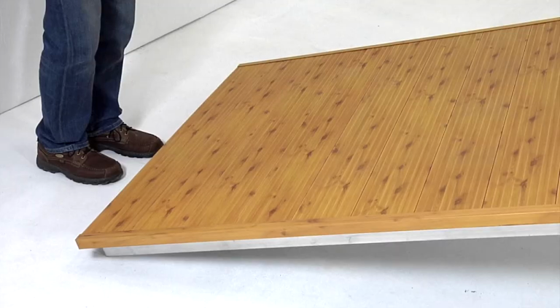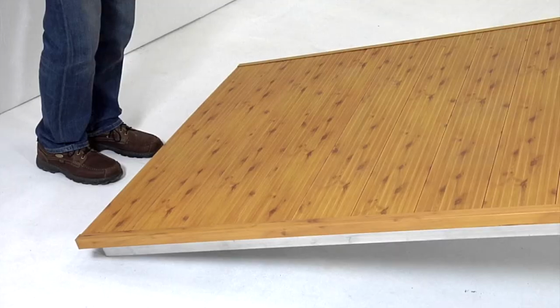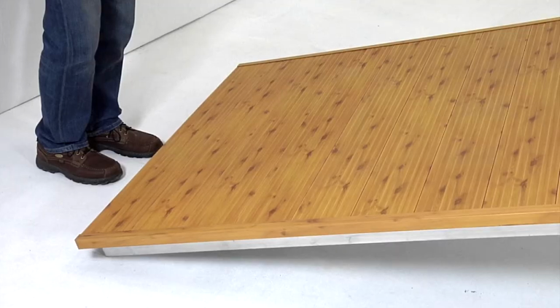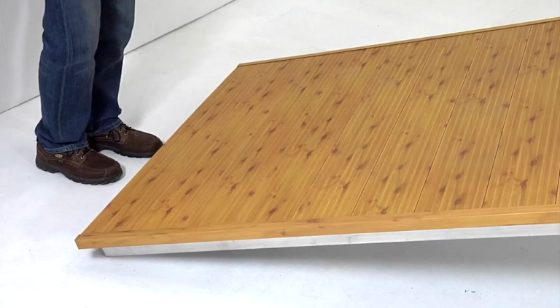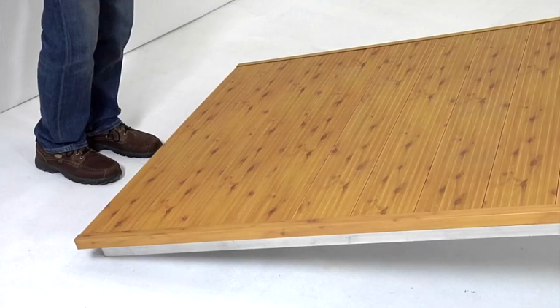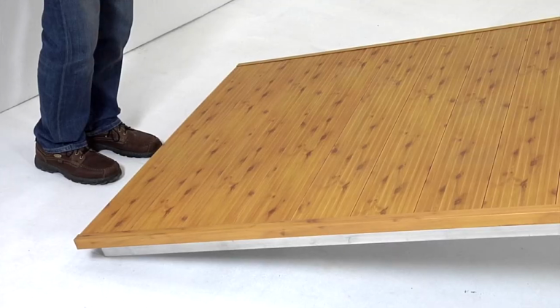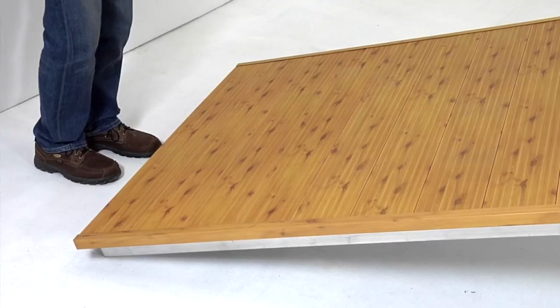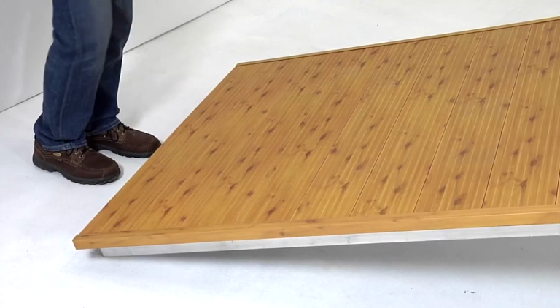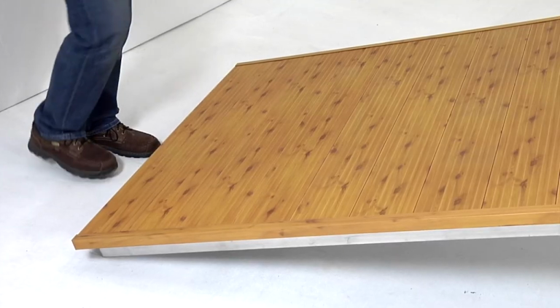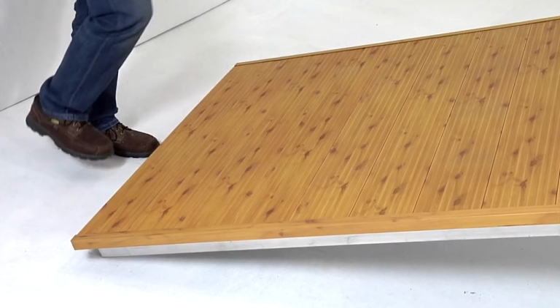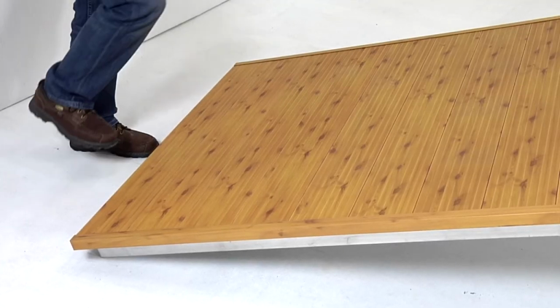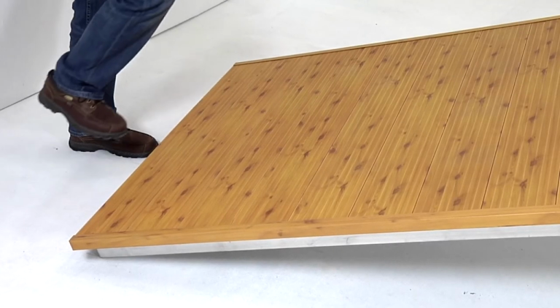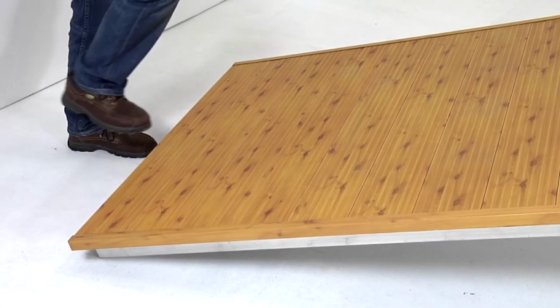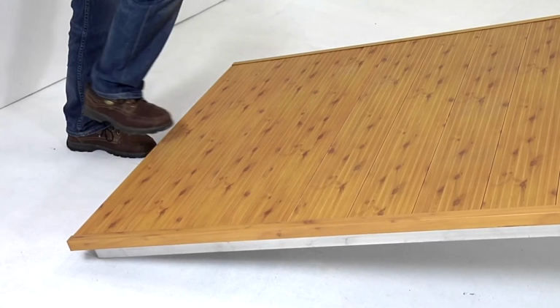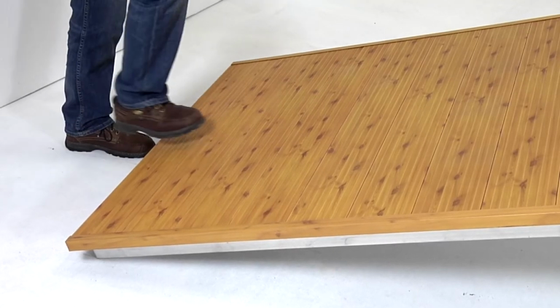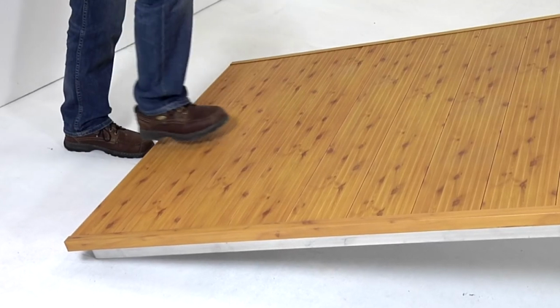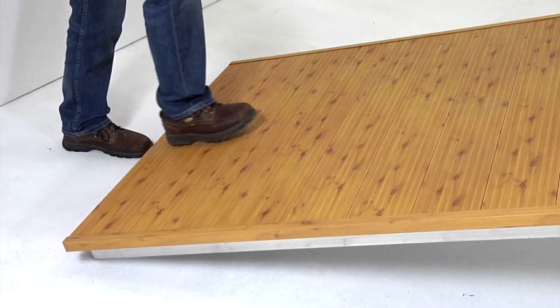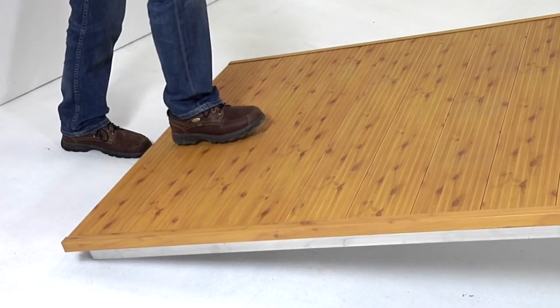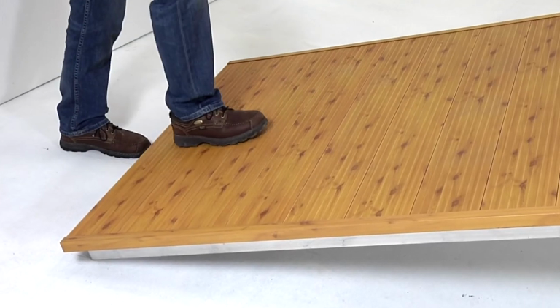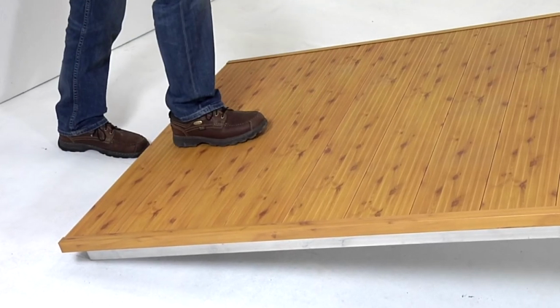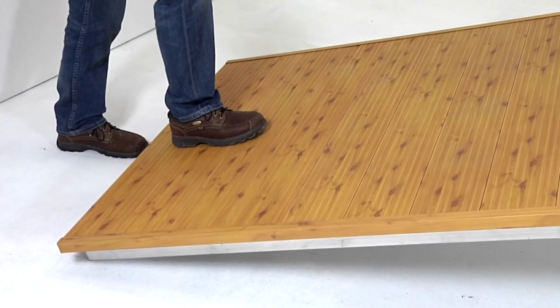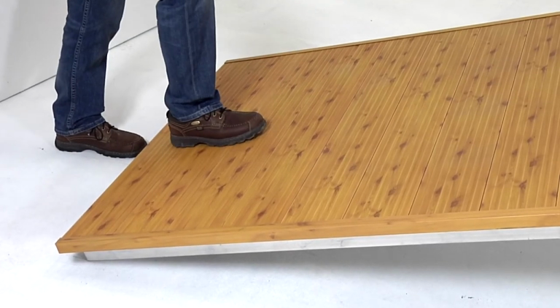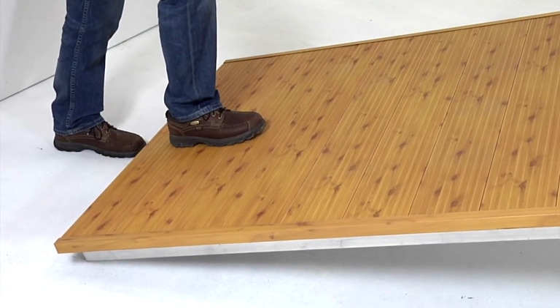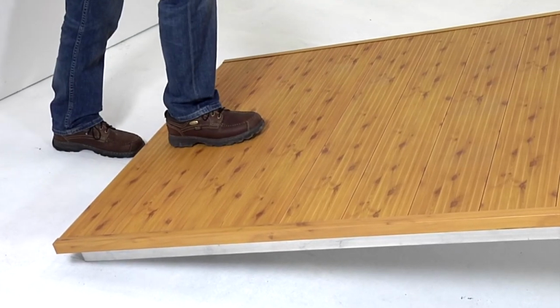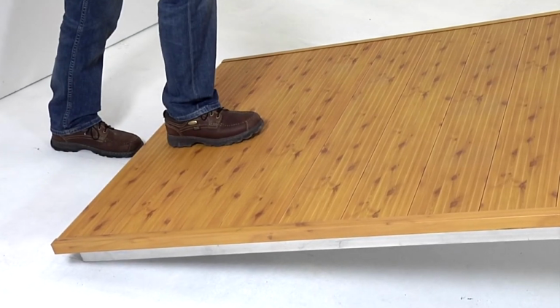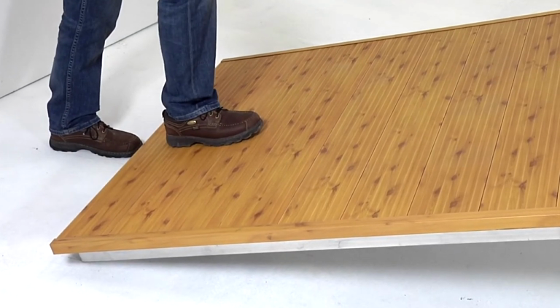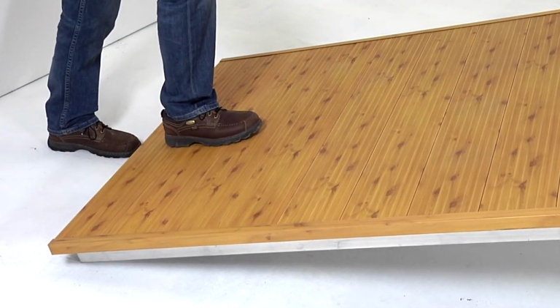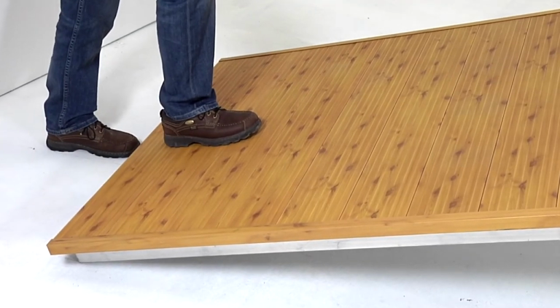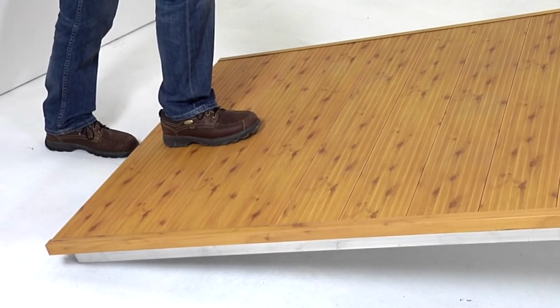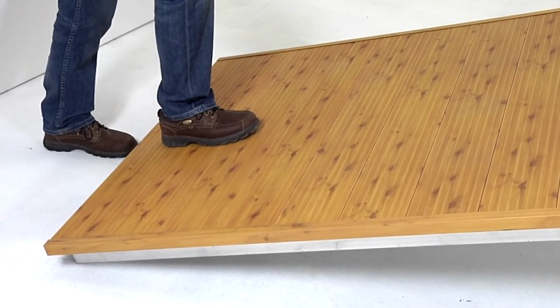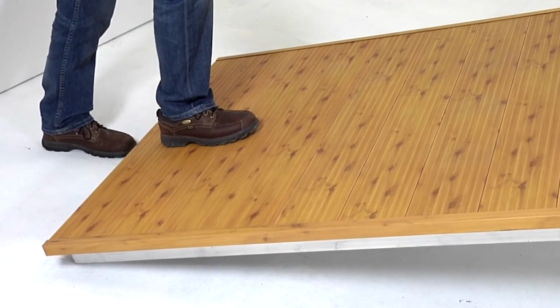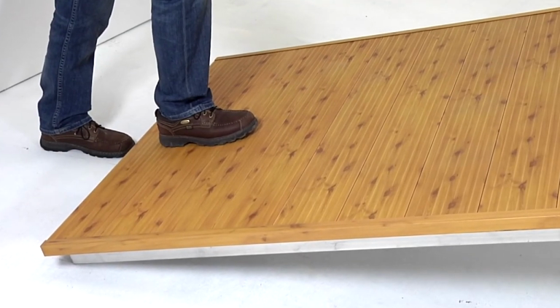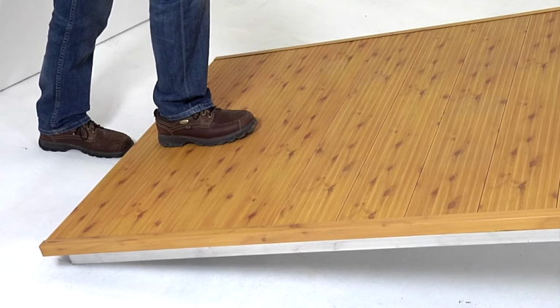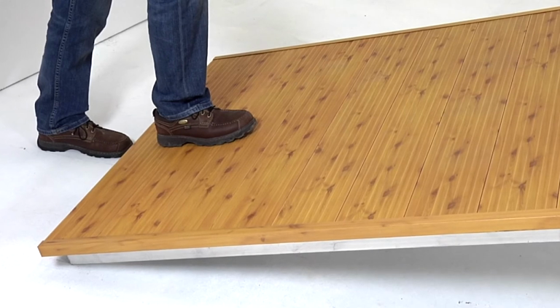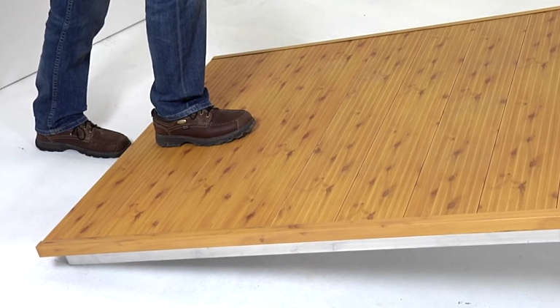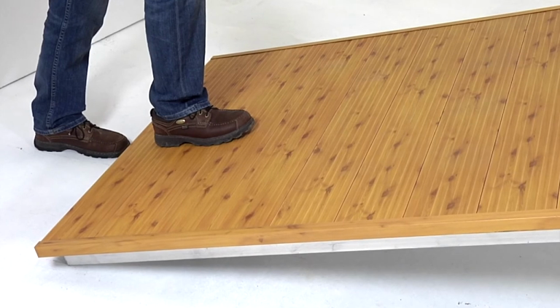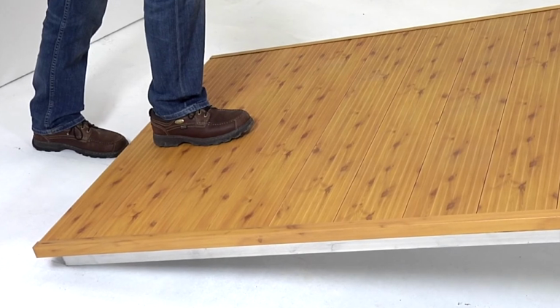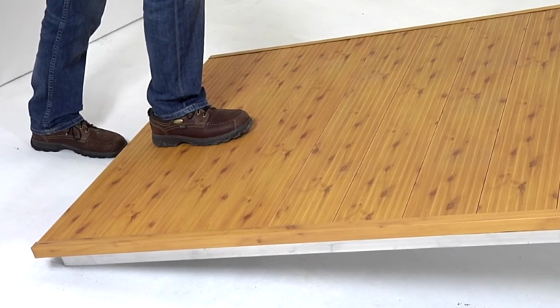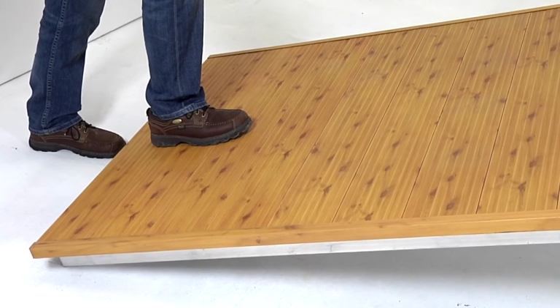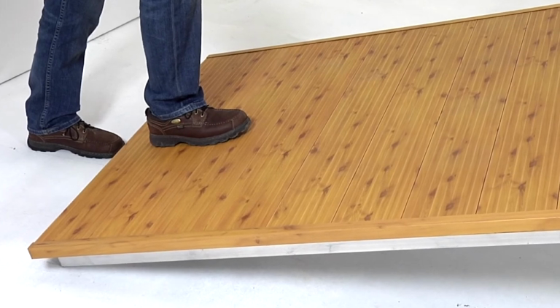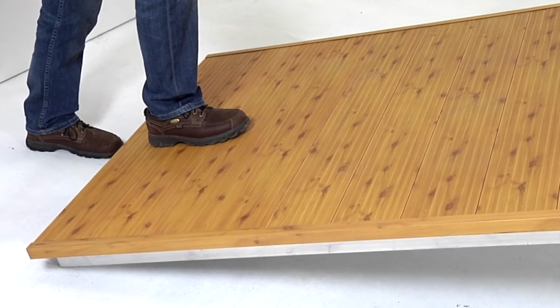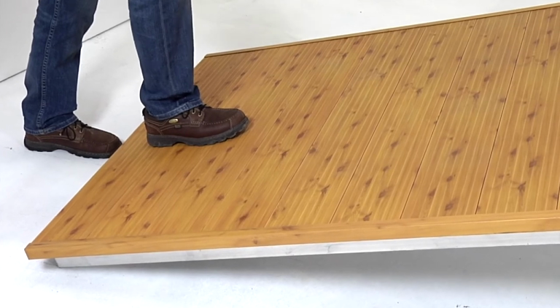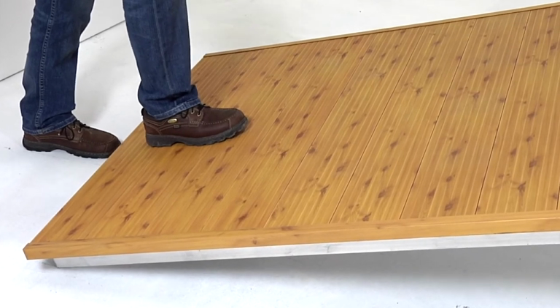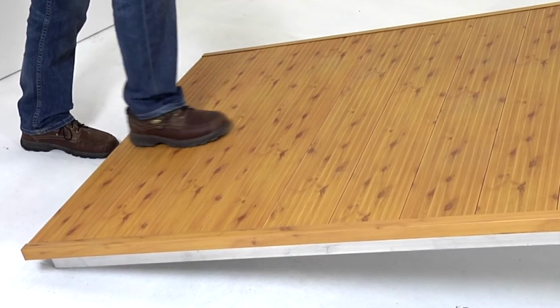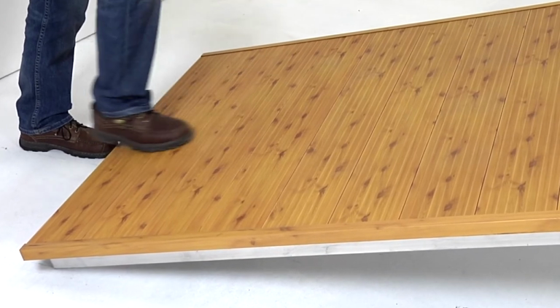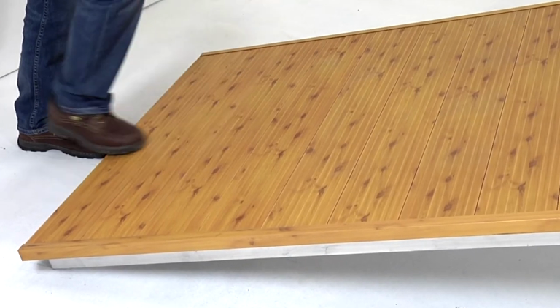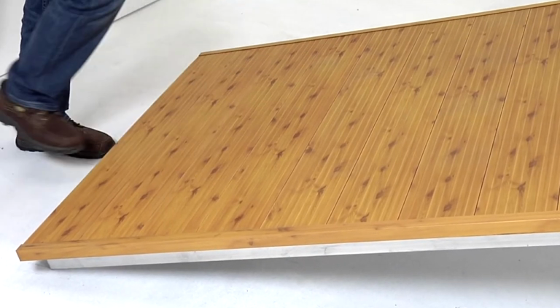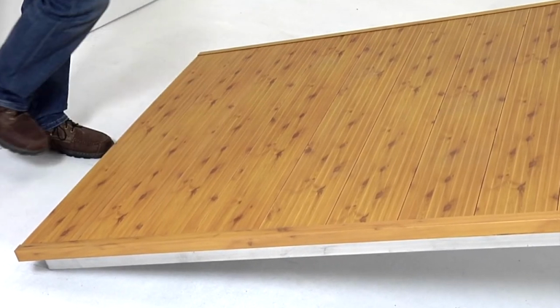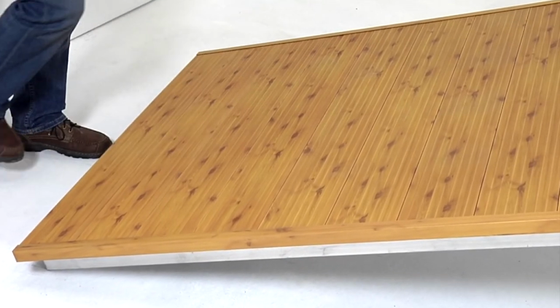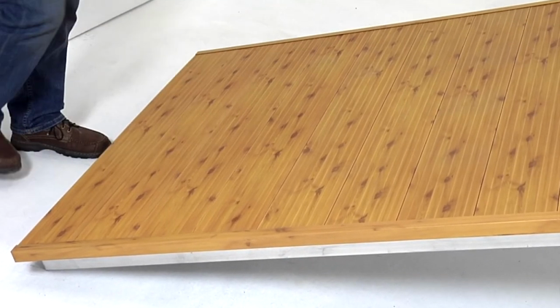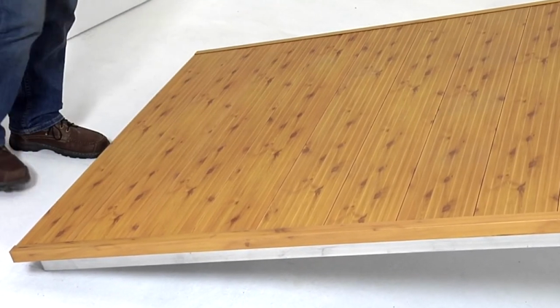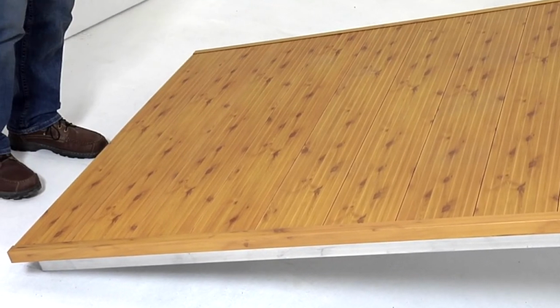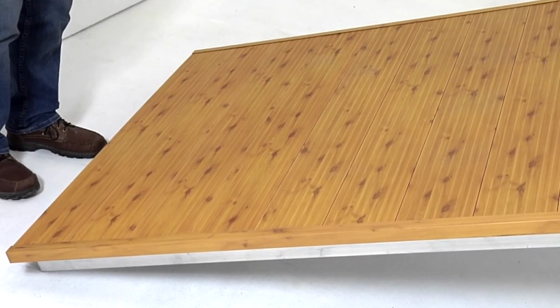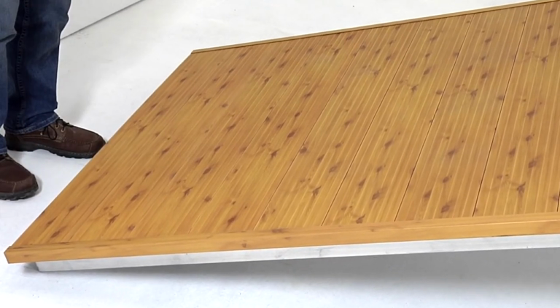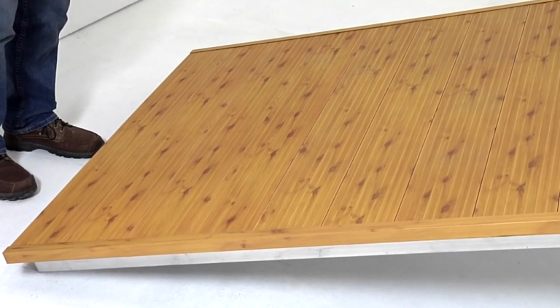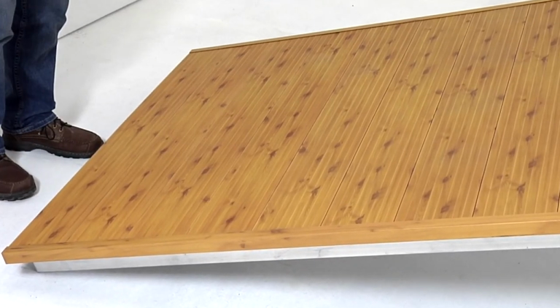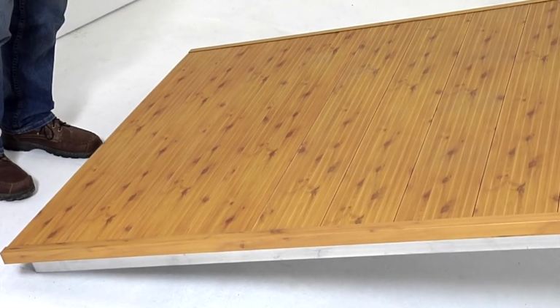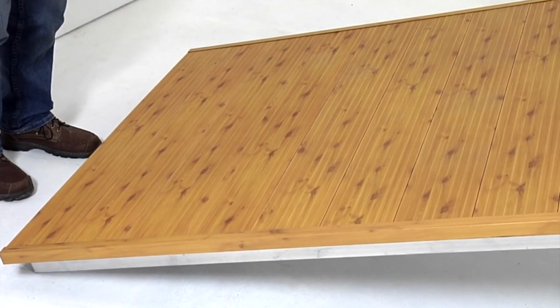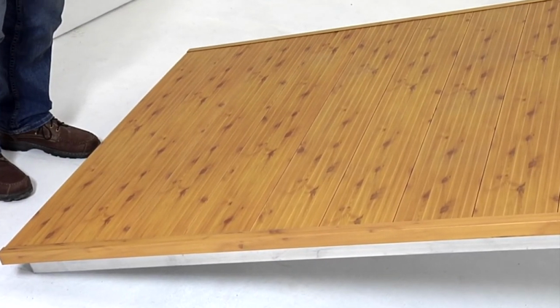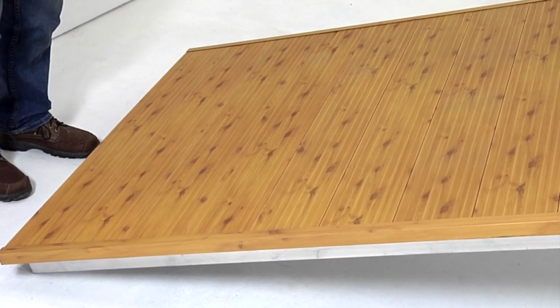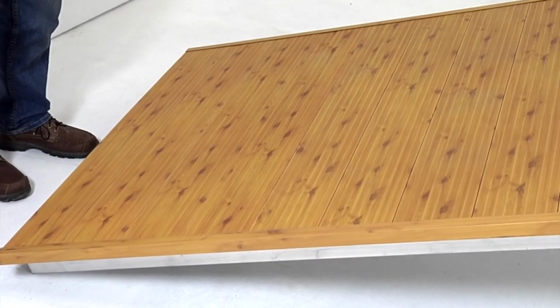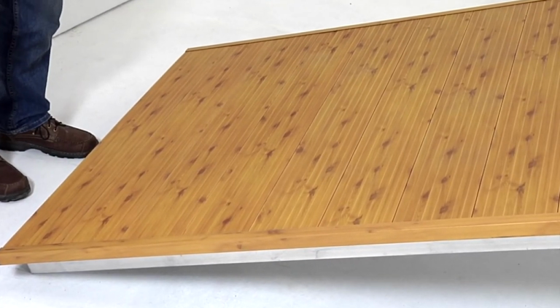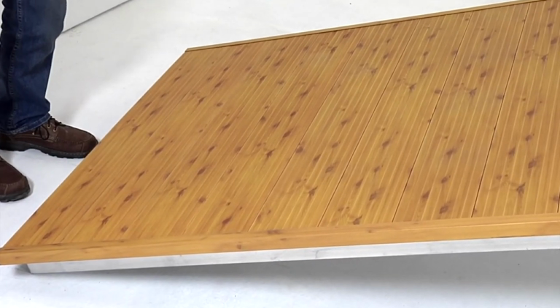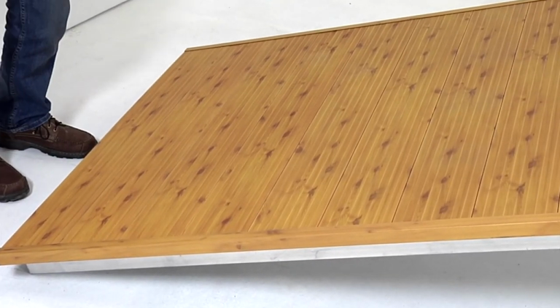The low profile design minimizes the step up onto the dock and they provide the most cost-effective way to add dock length.